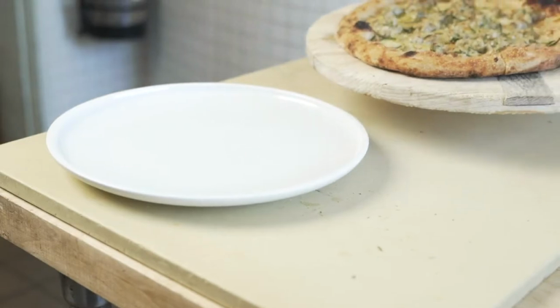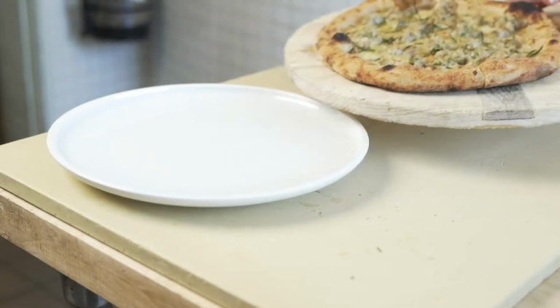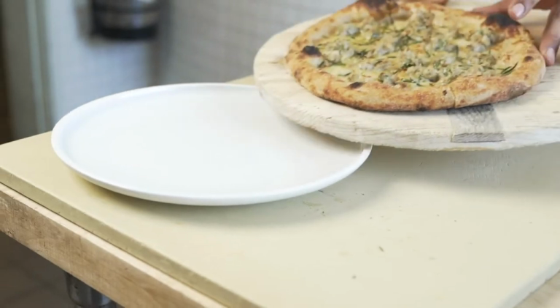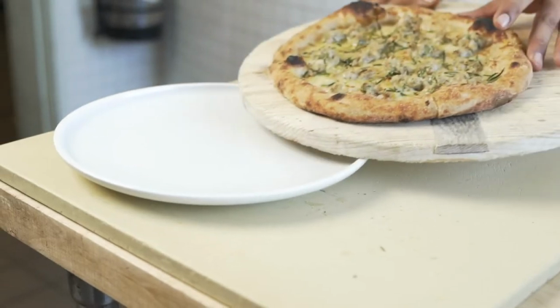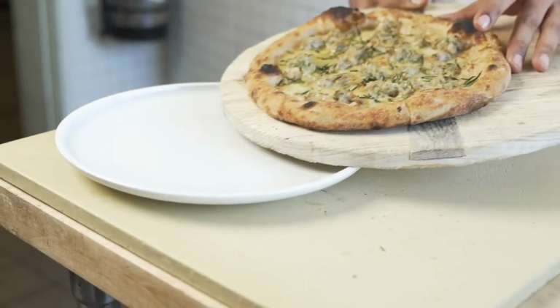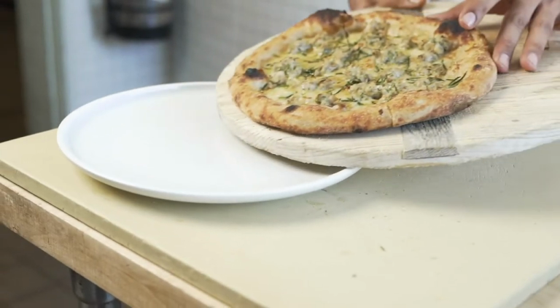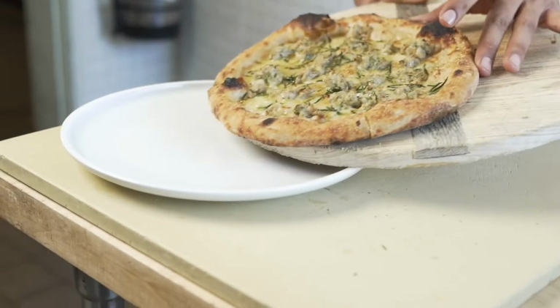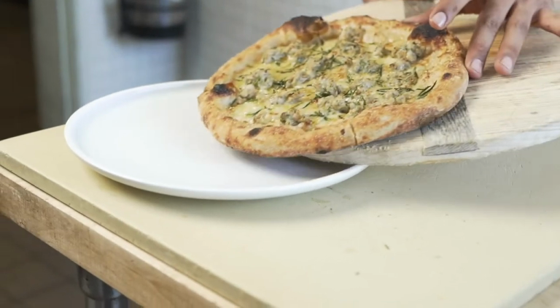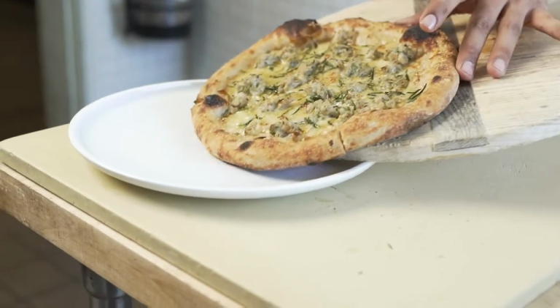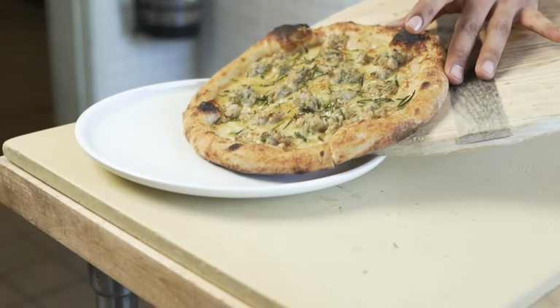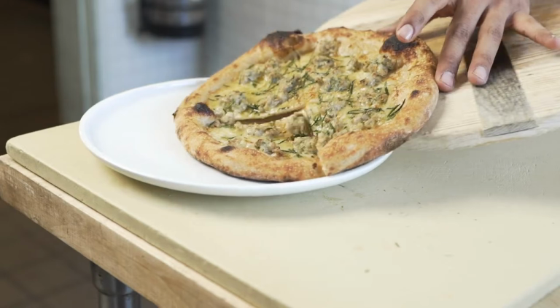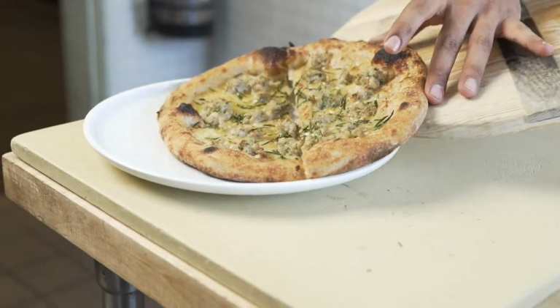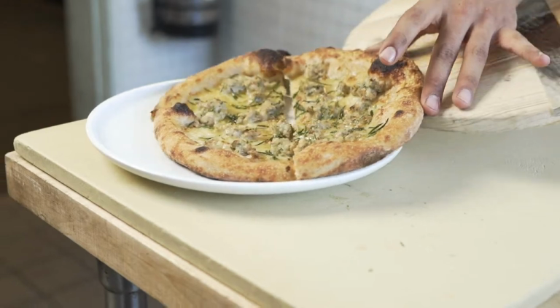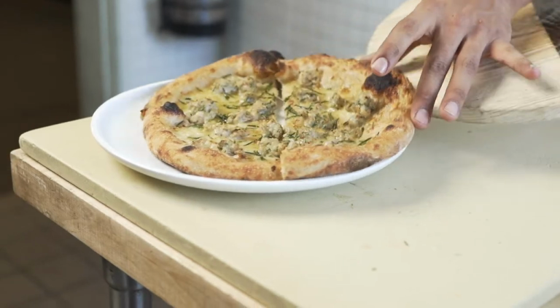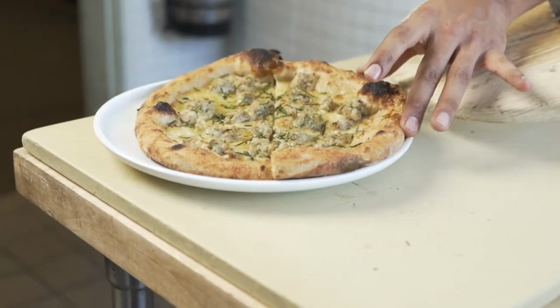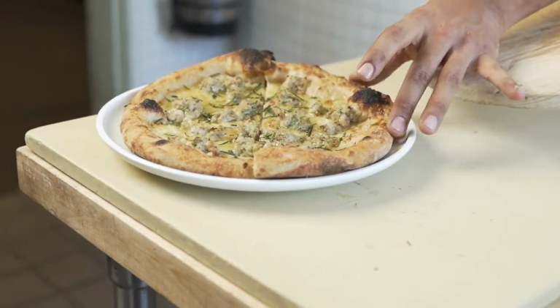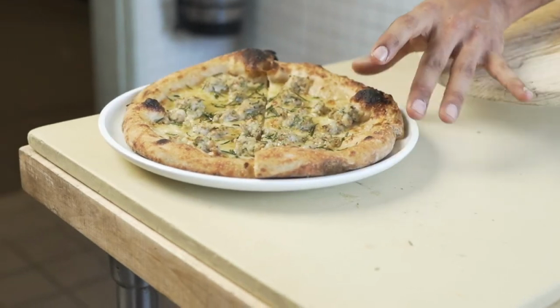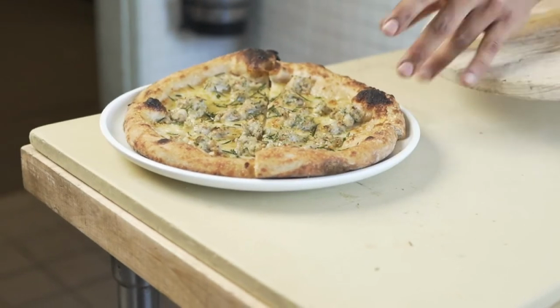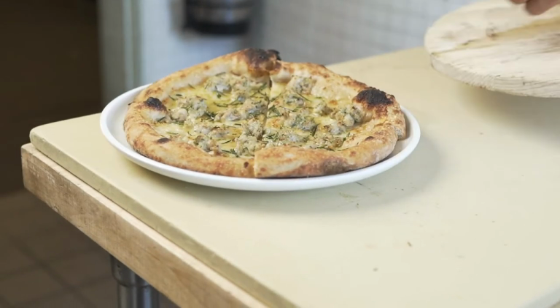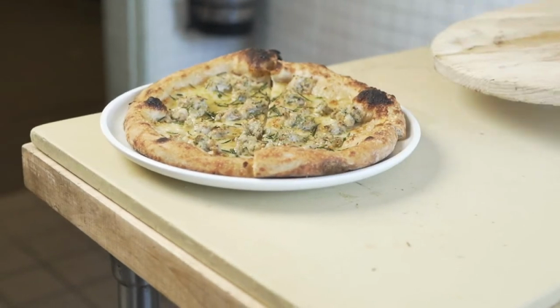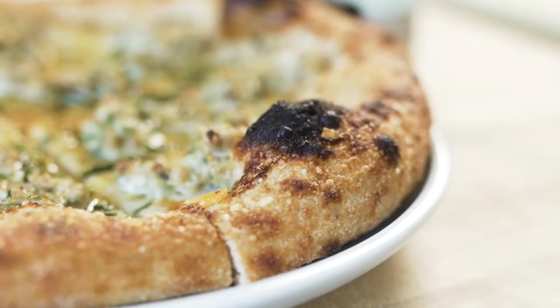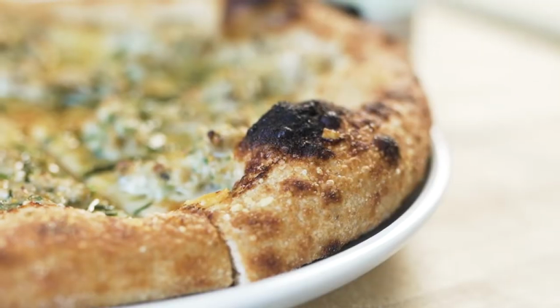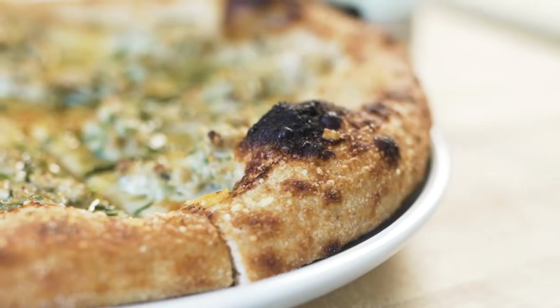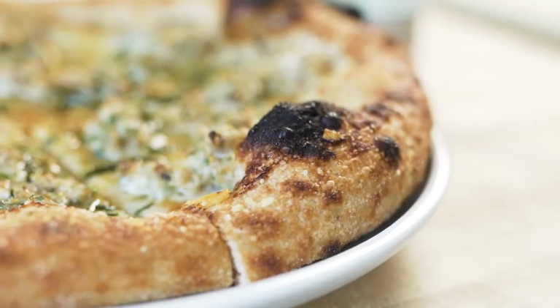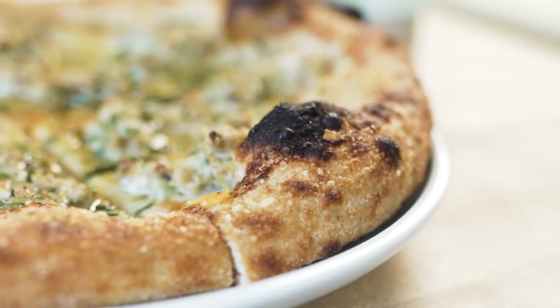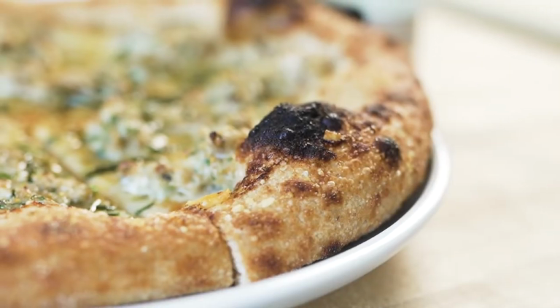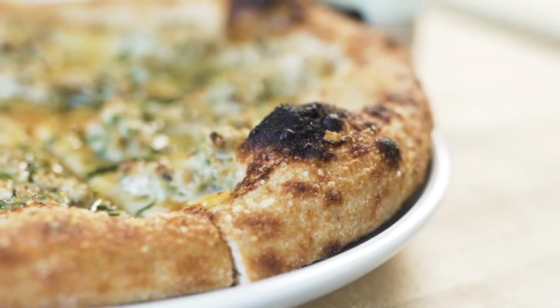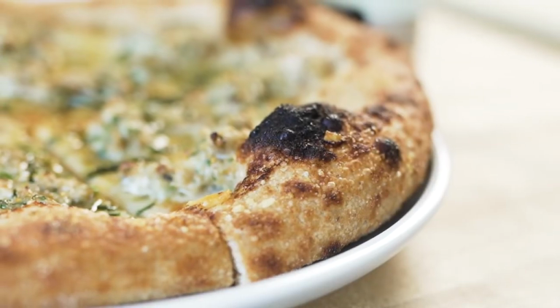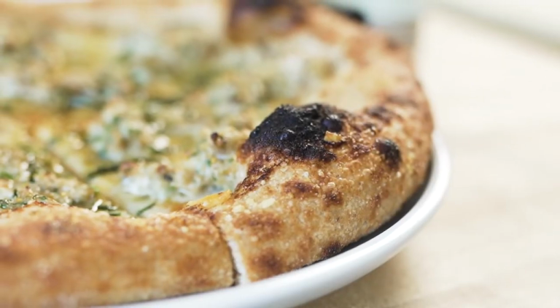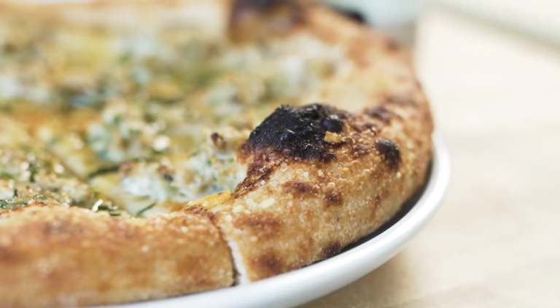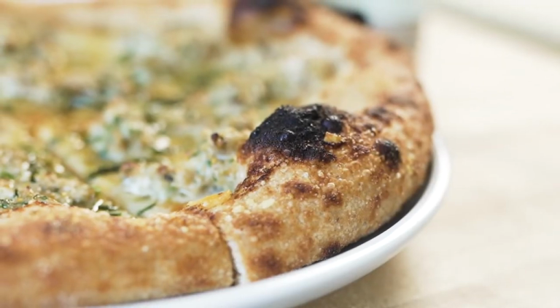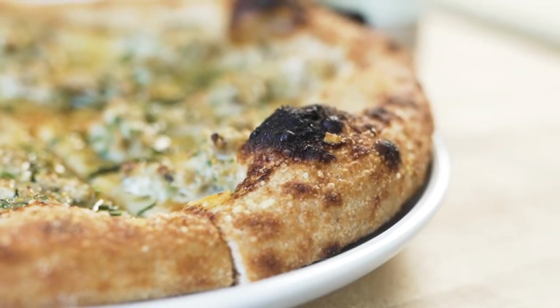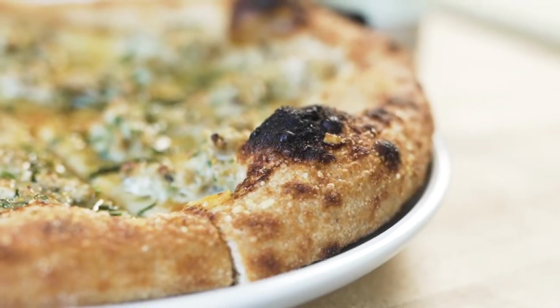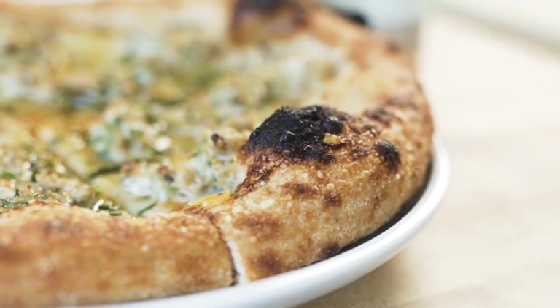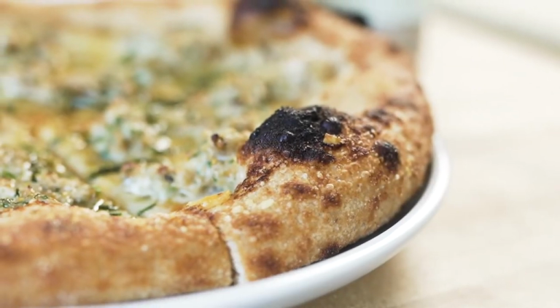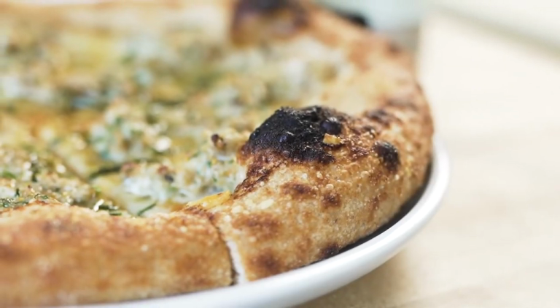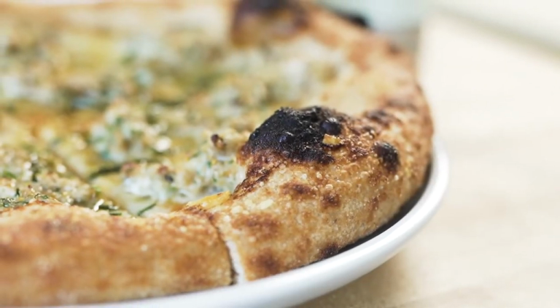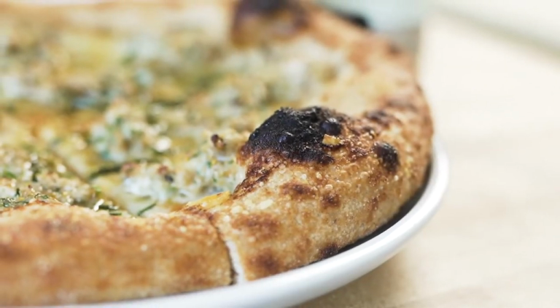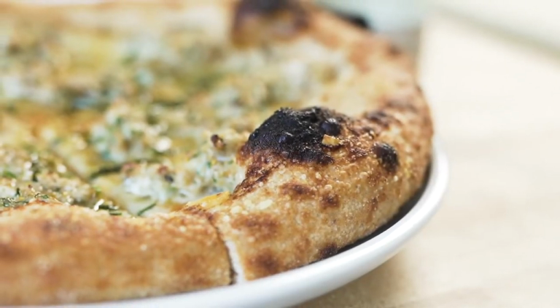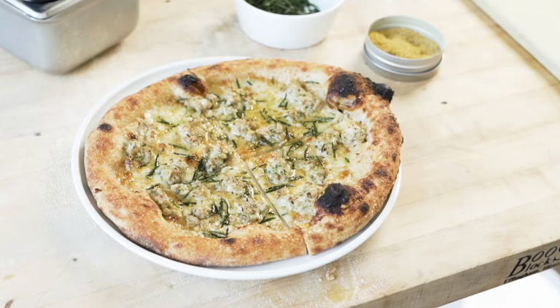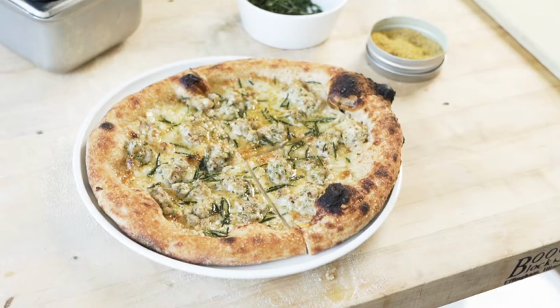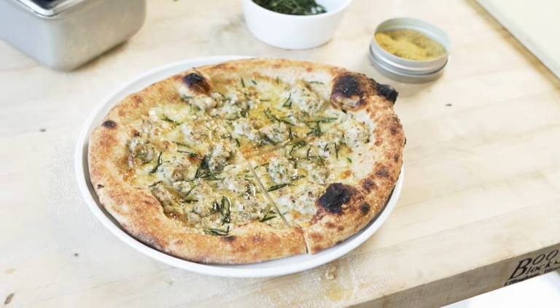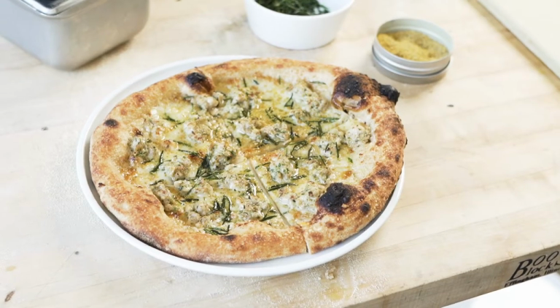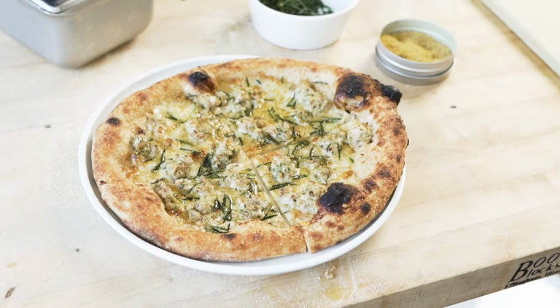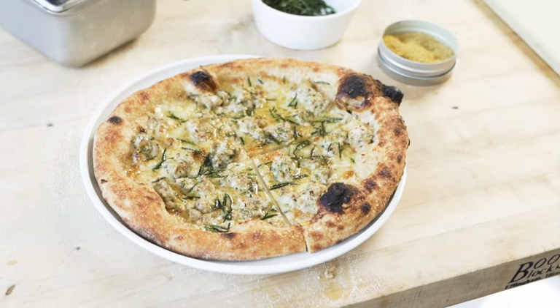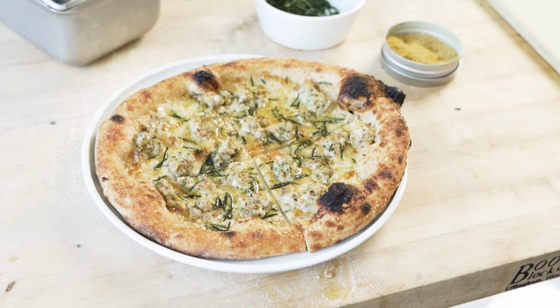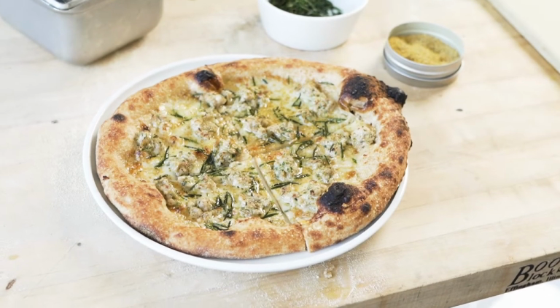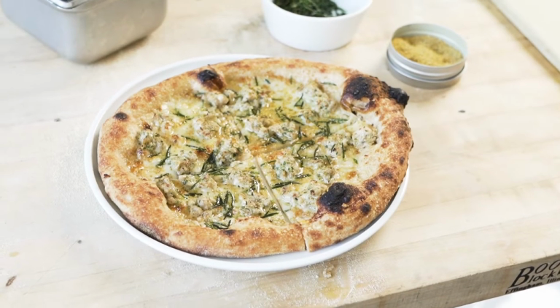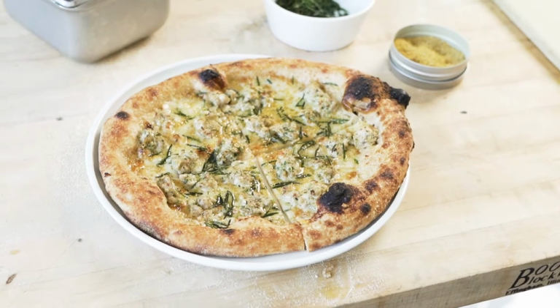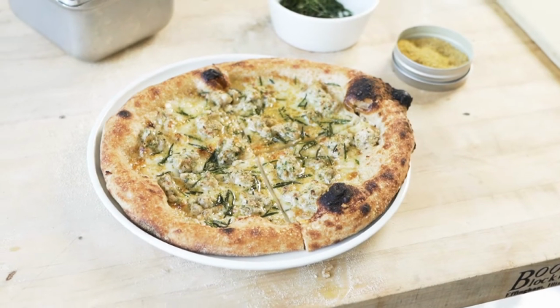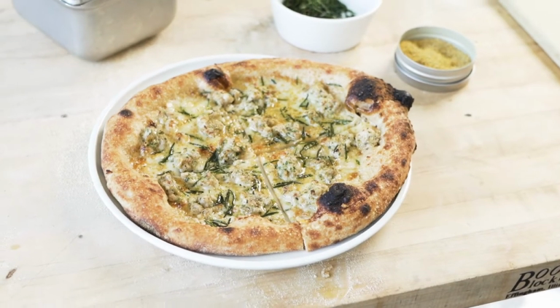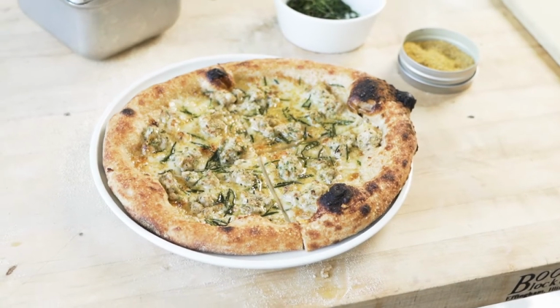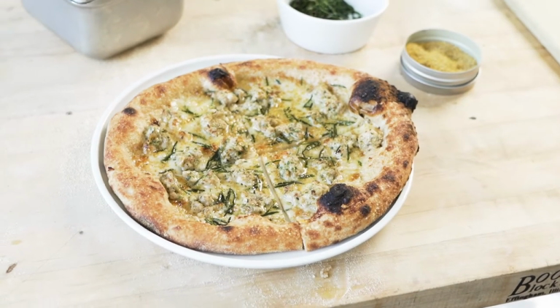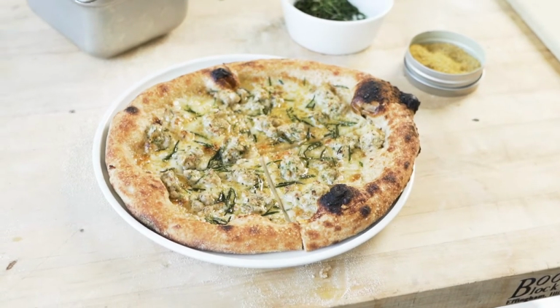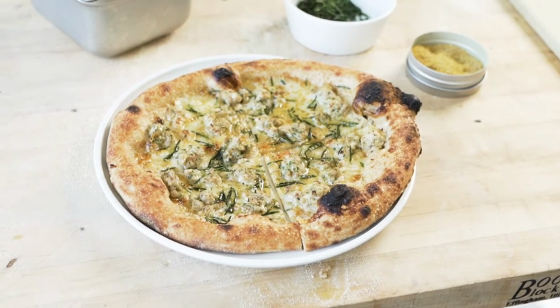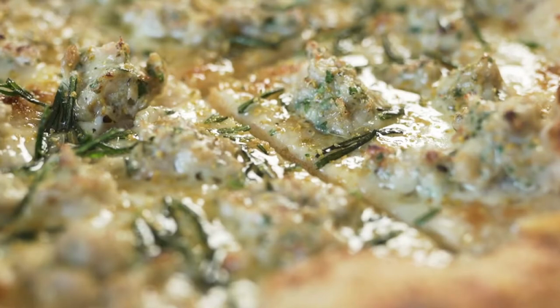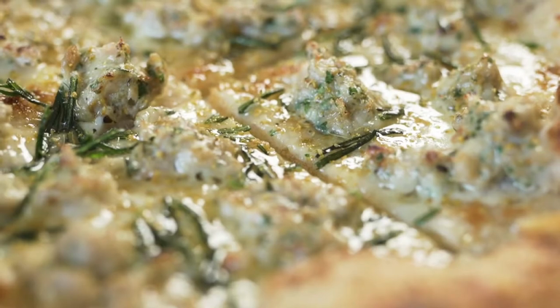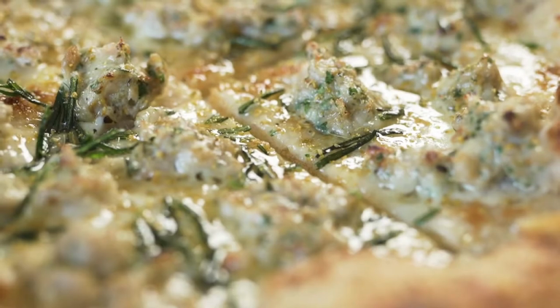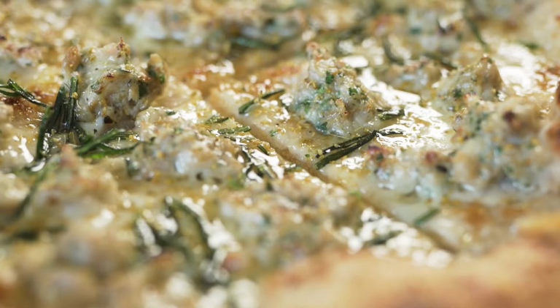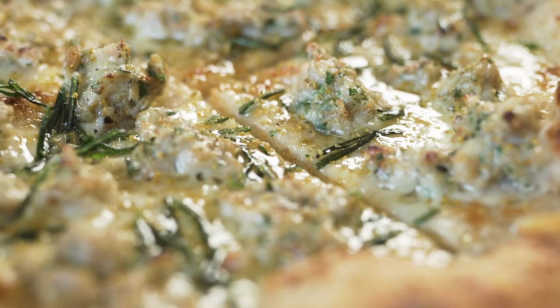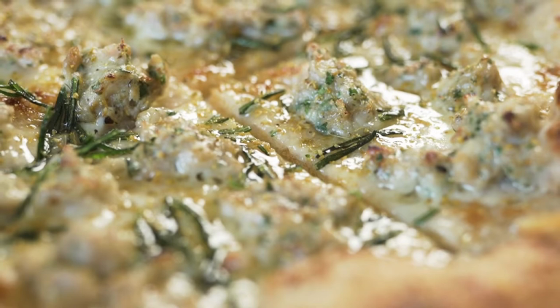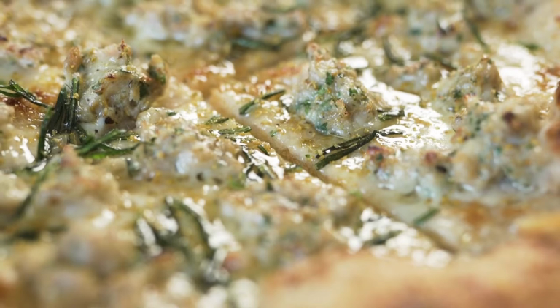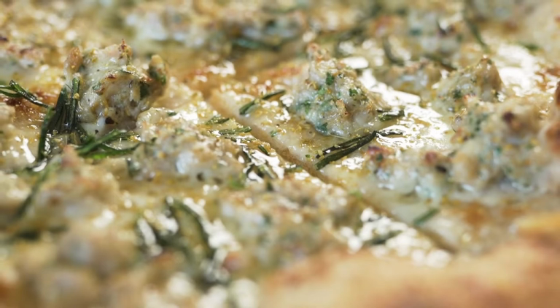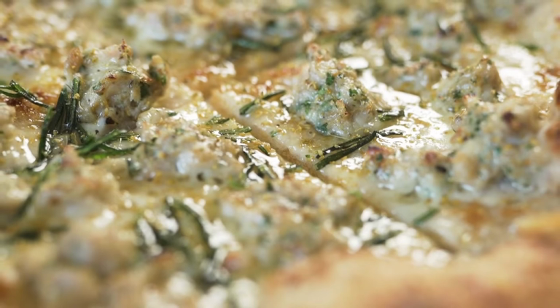For the plating of this dish, I wanted to keep it very simple. We've chosen the Sean Wold Shiro Plate Flat Coop by Libby.